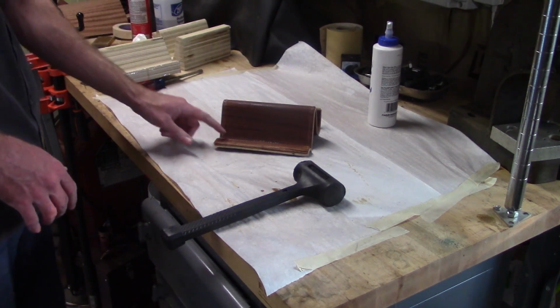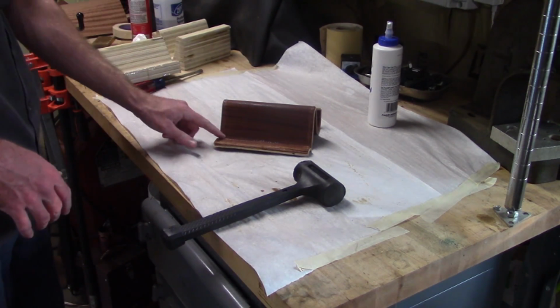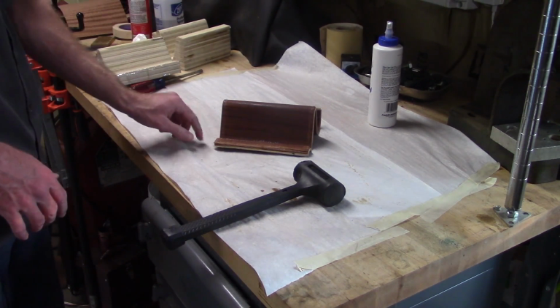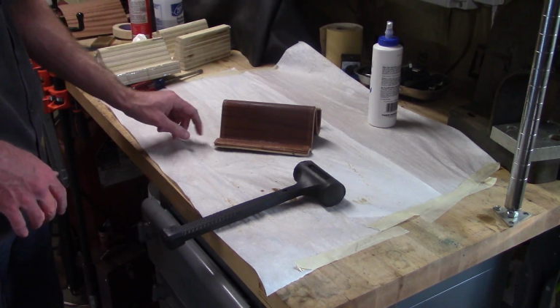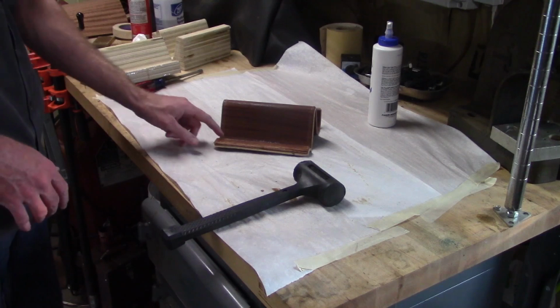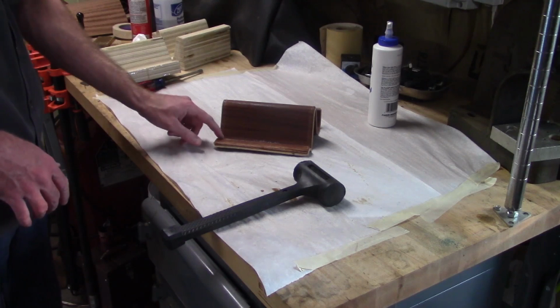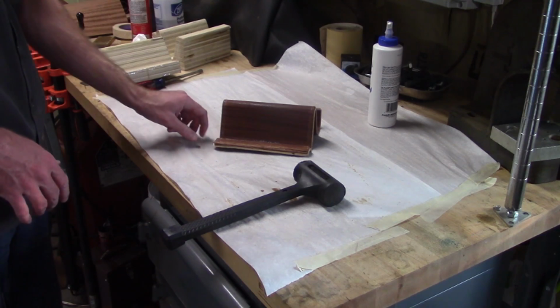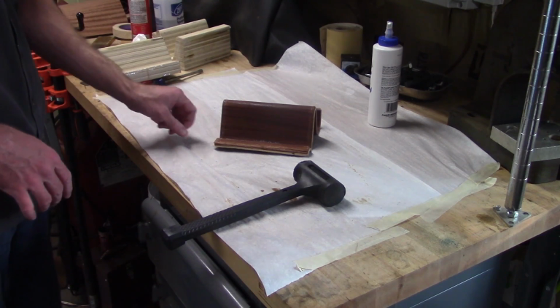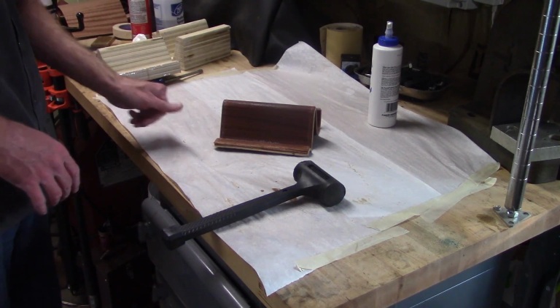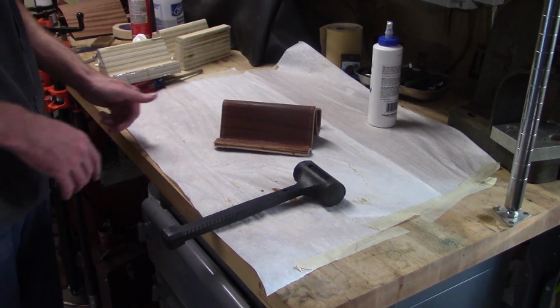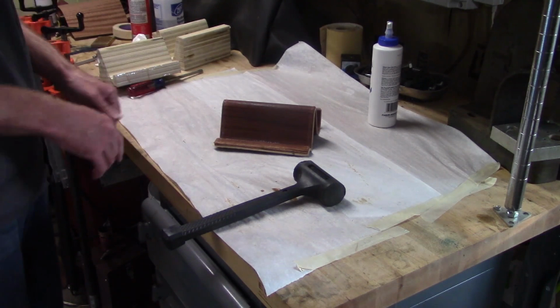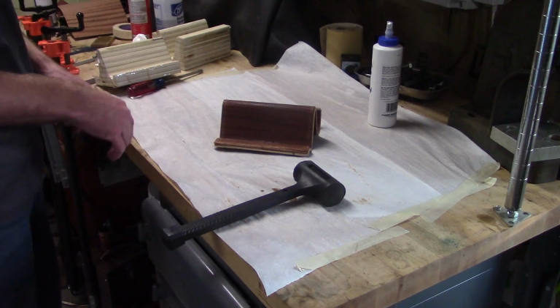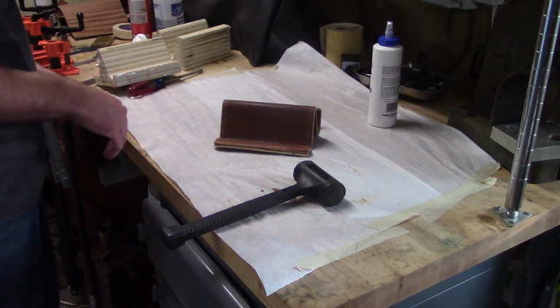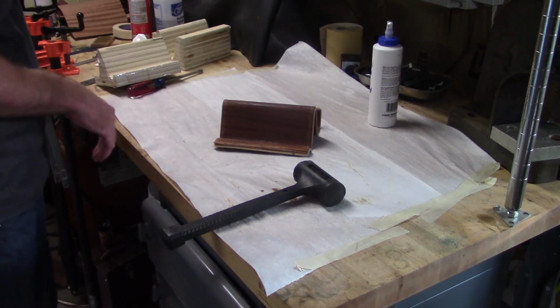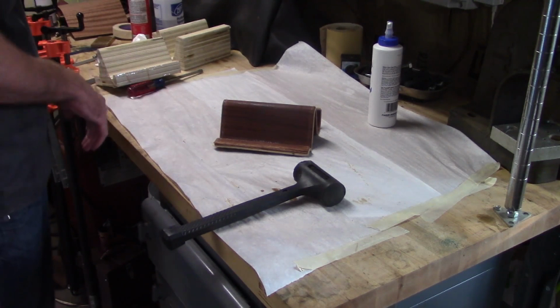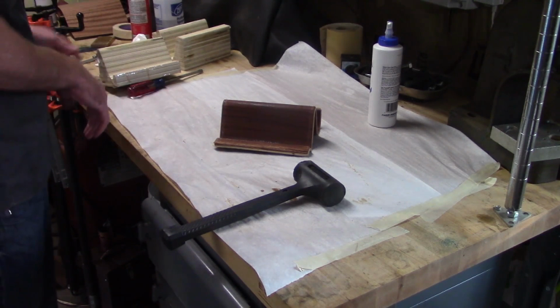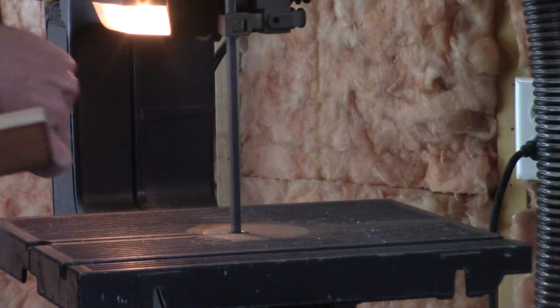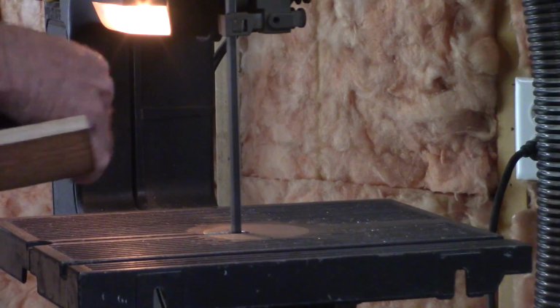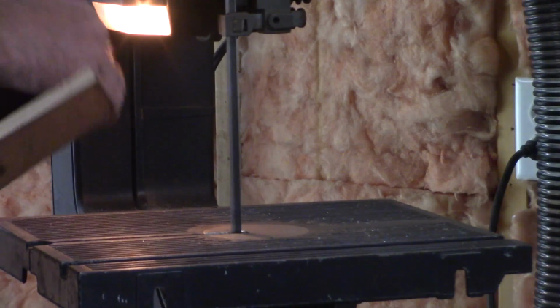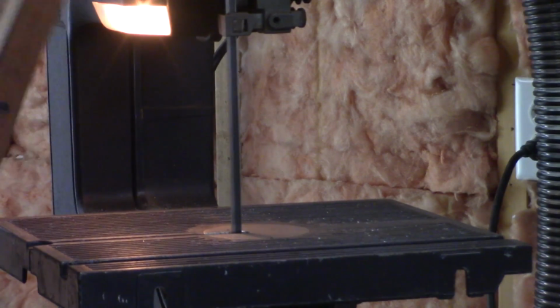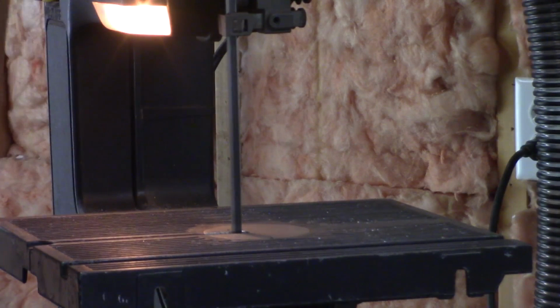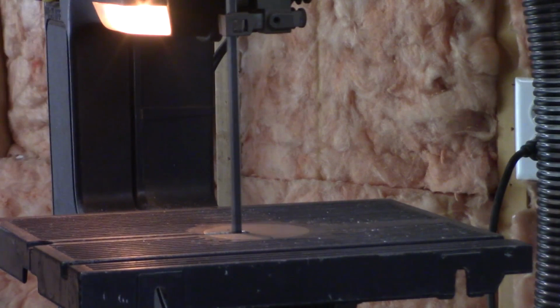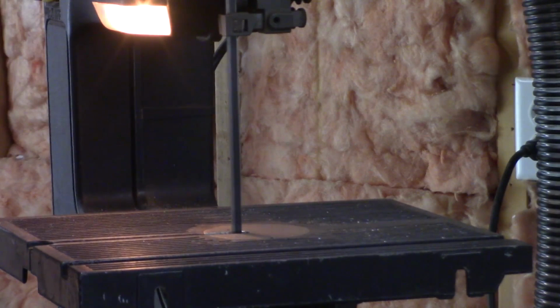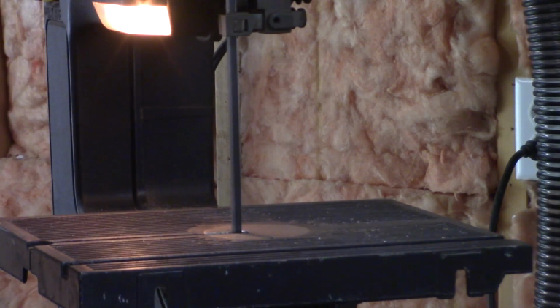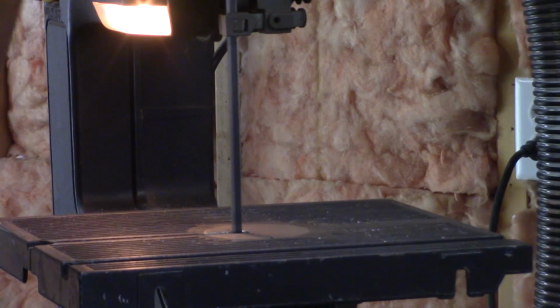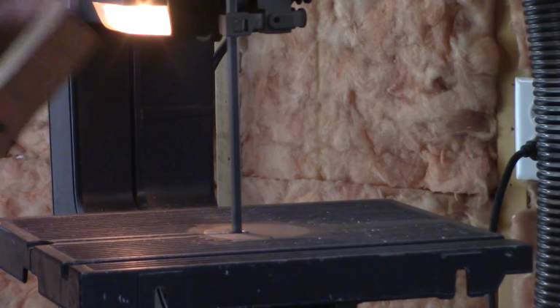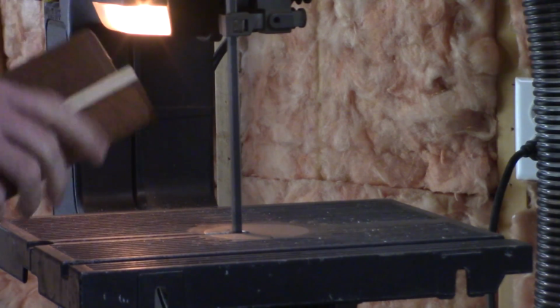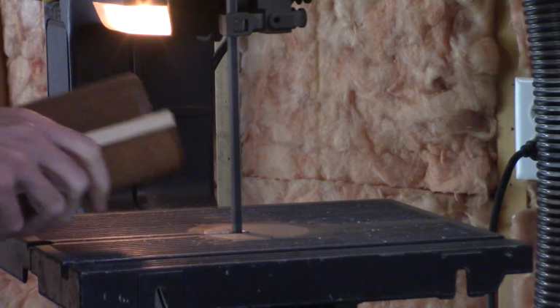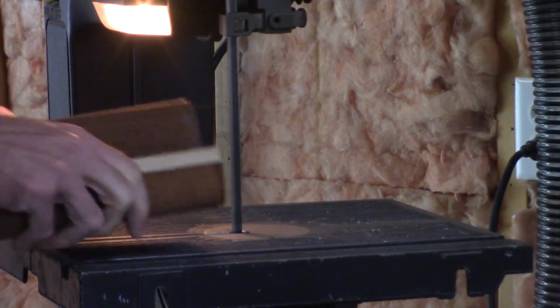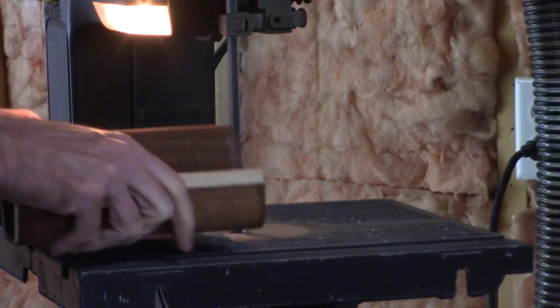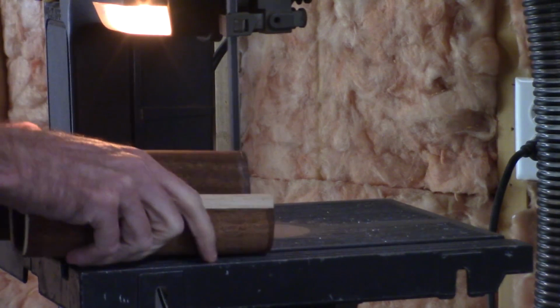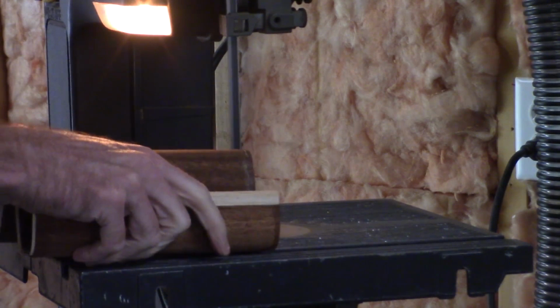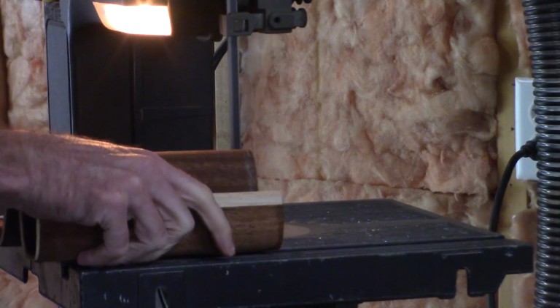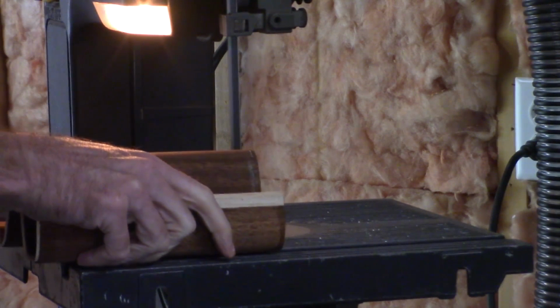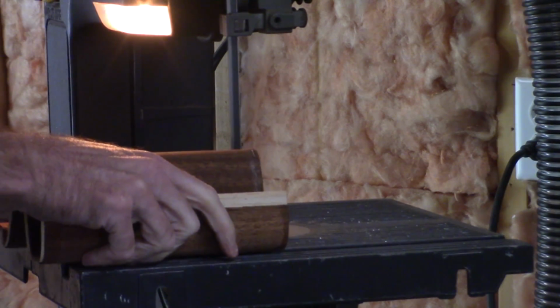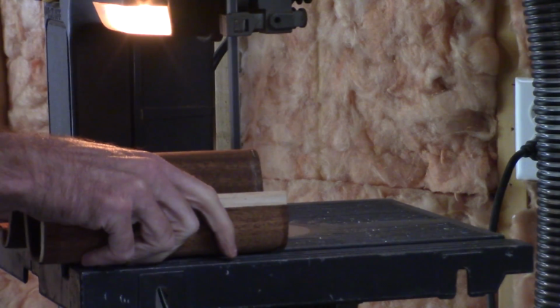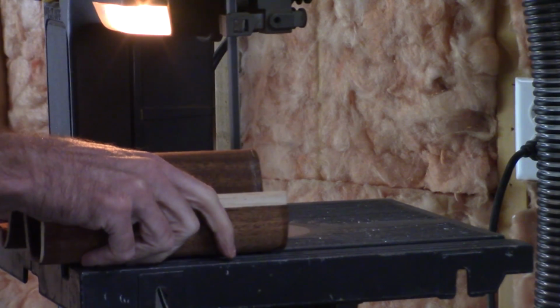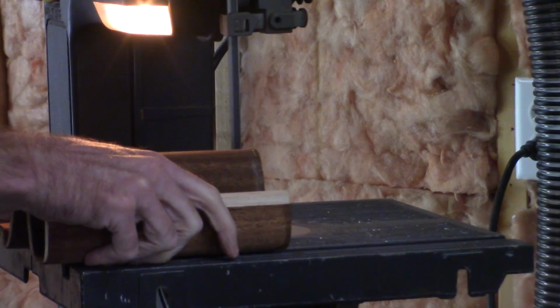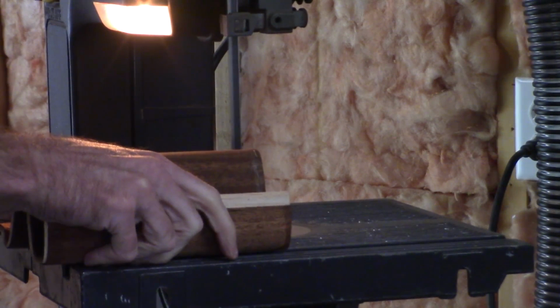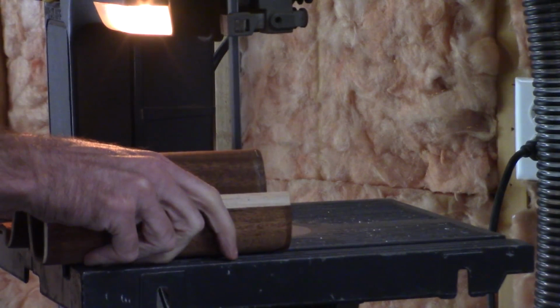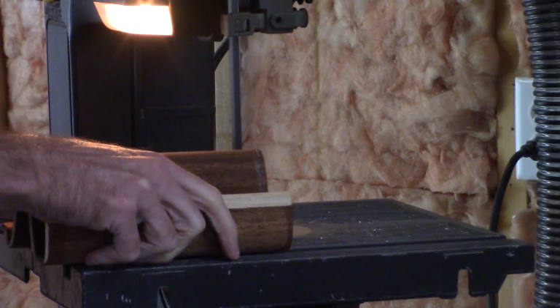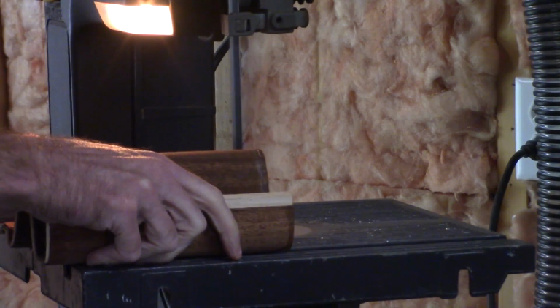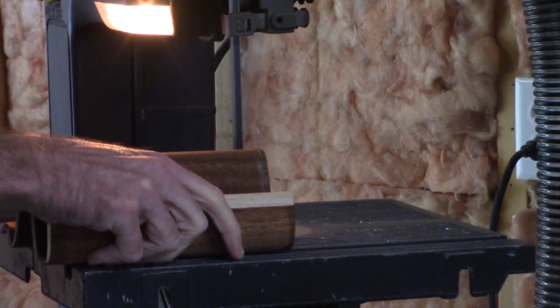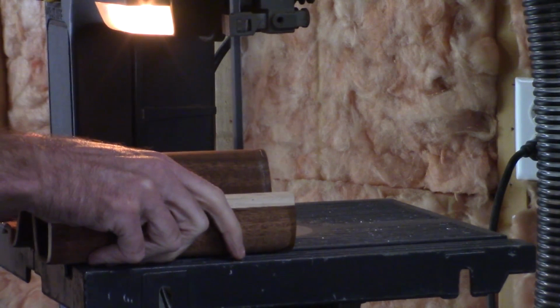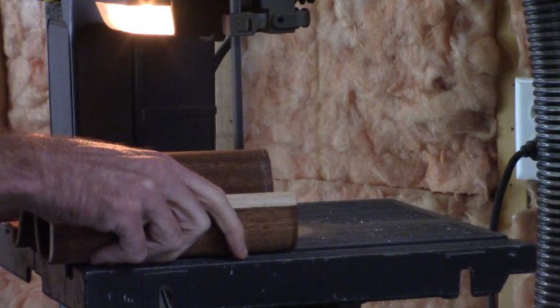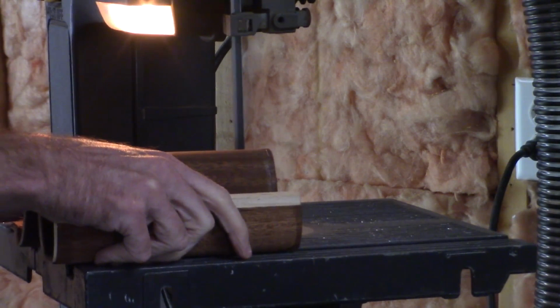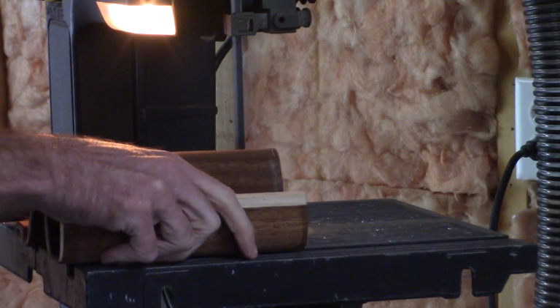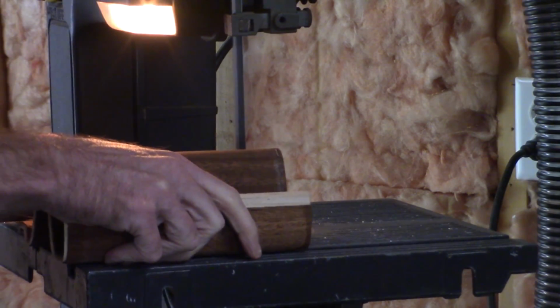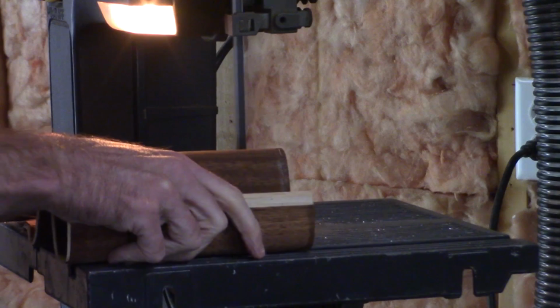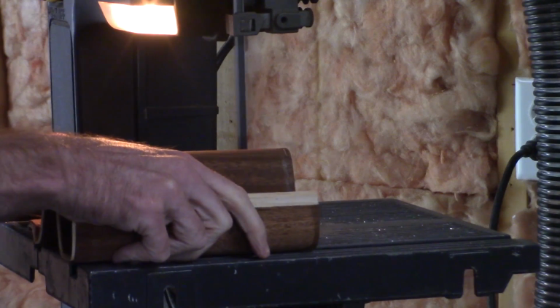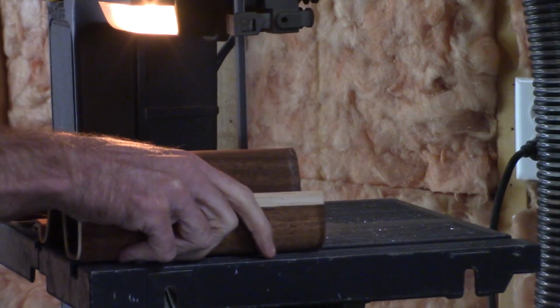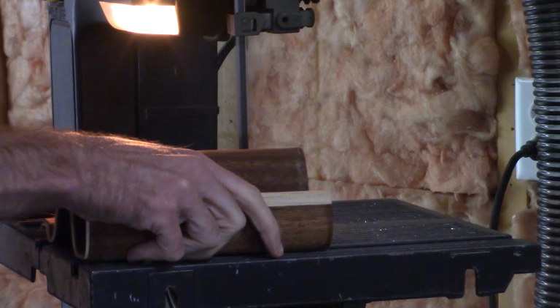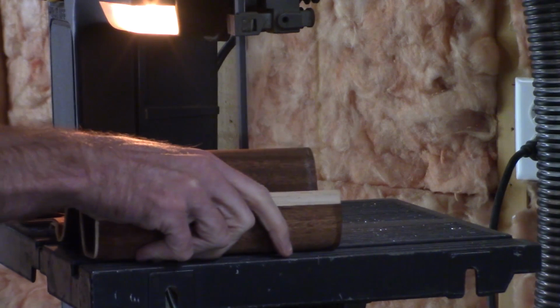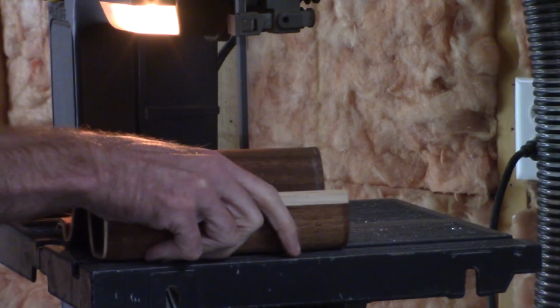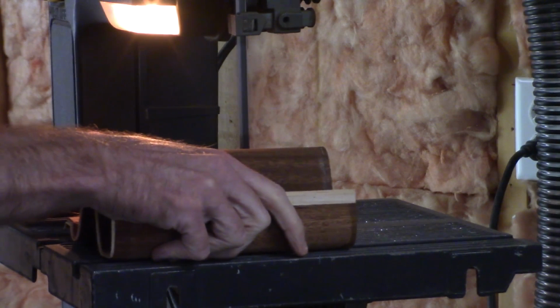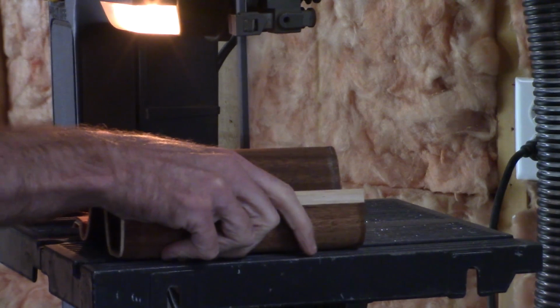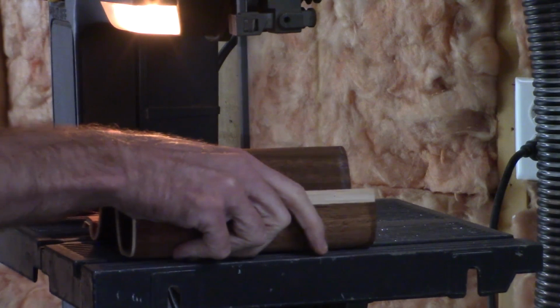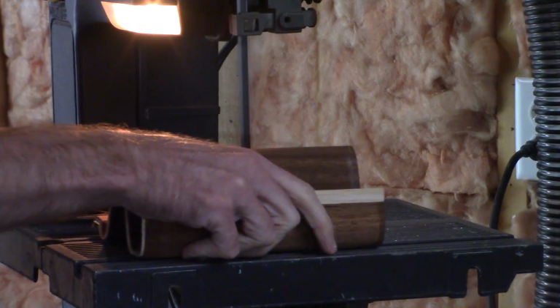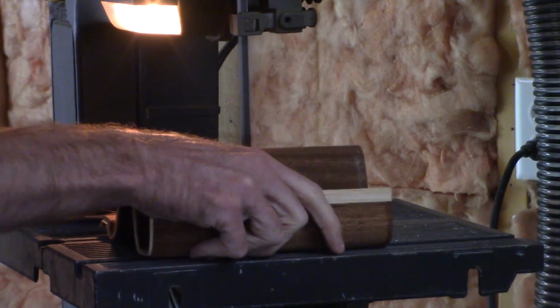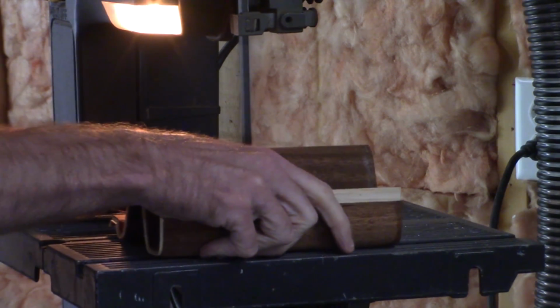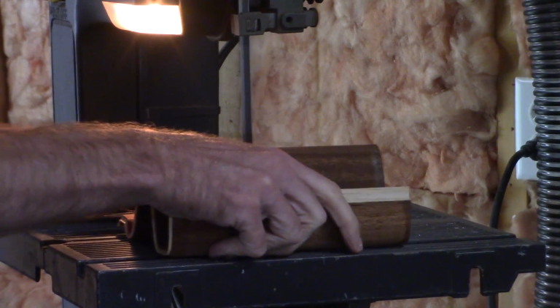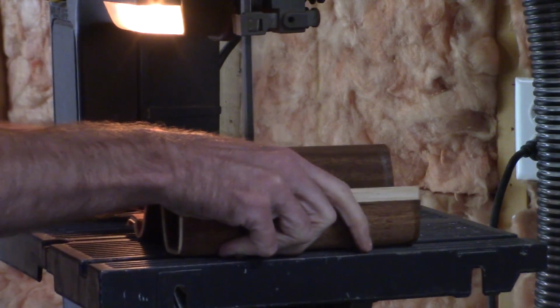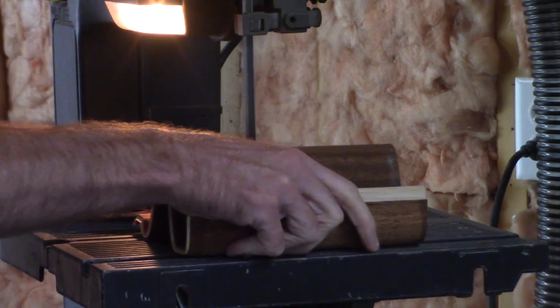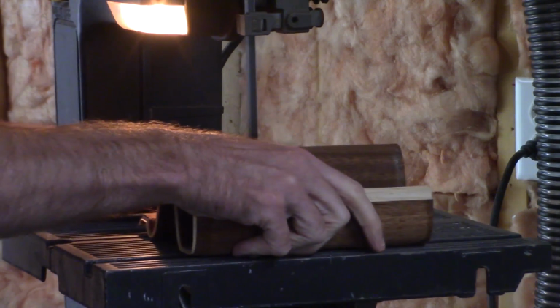That's so cool! Now to cut off the majority of the excess. I'll get it perfect later.